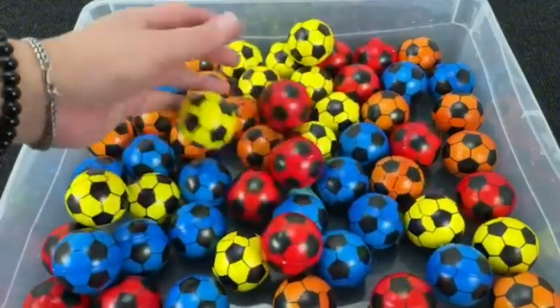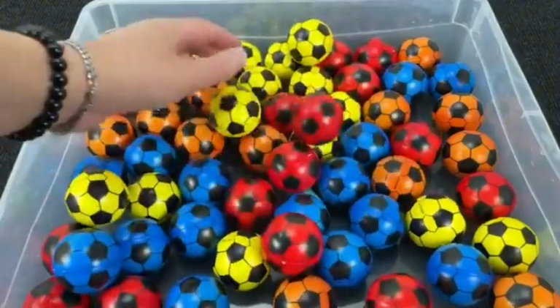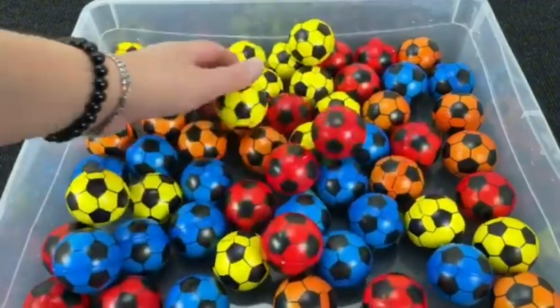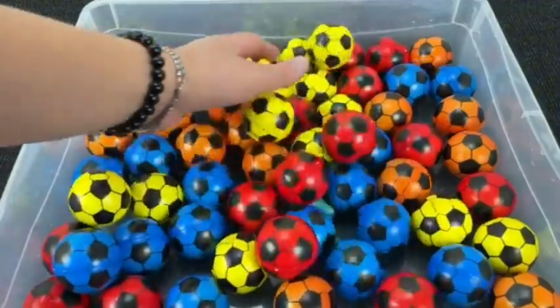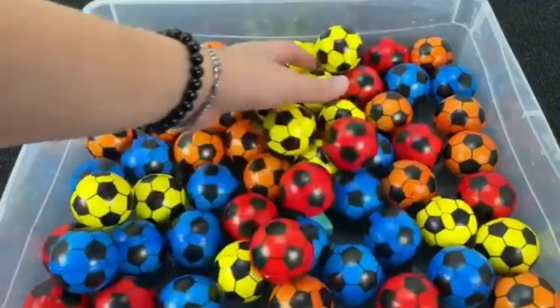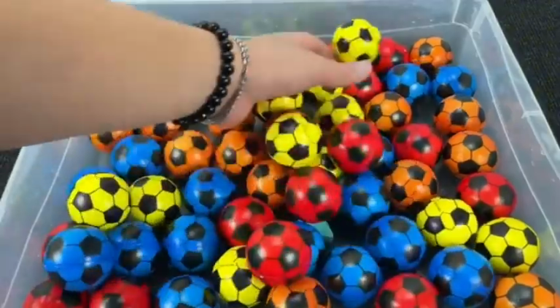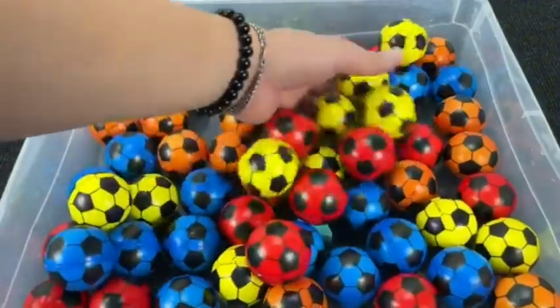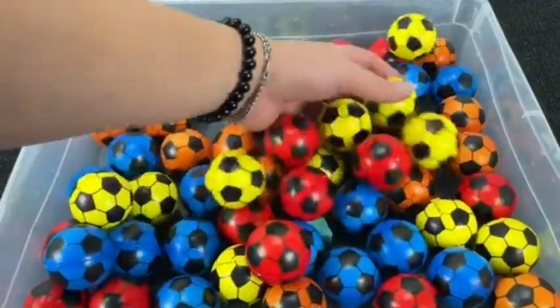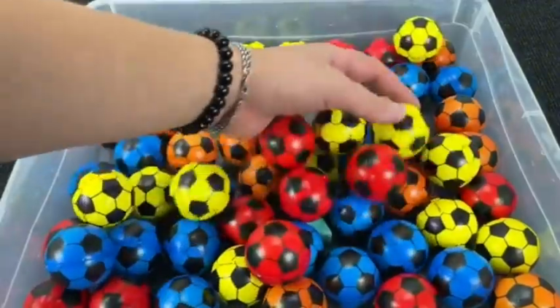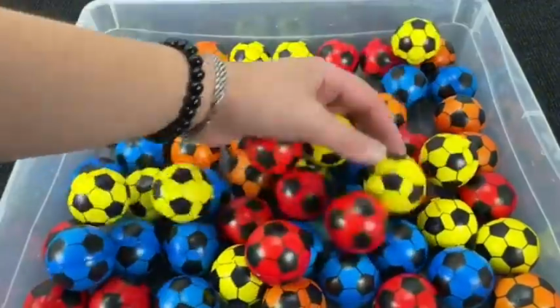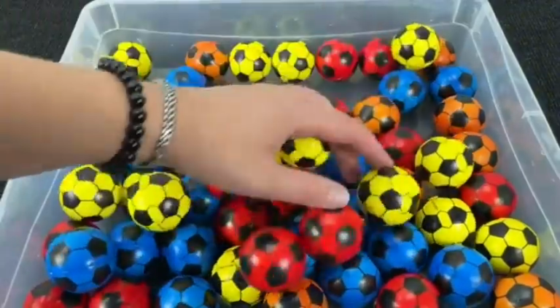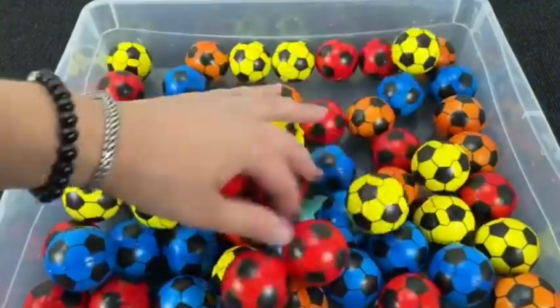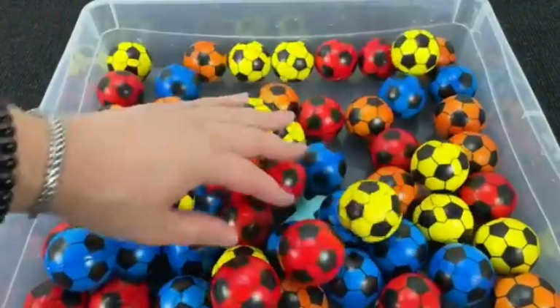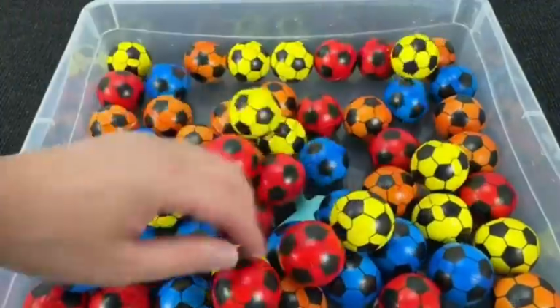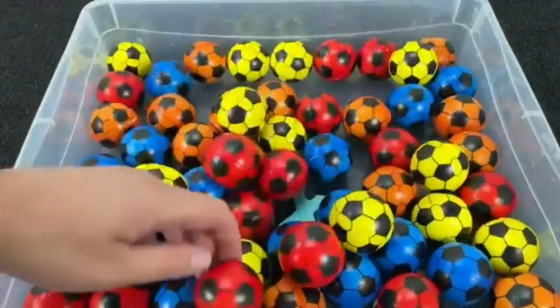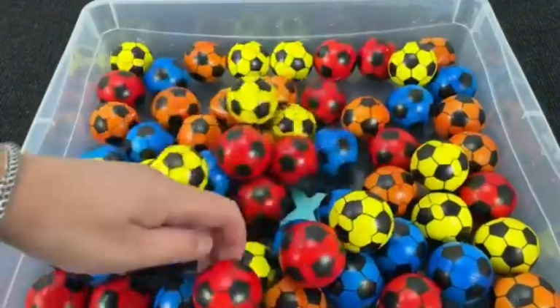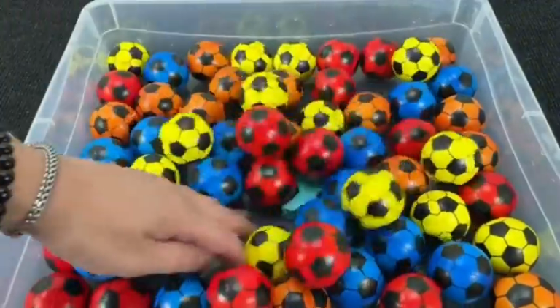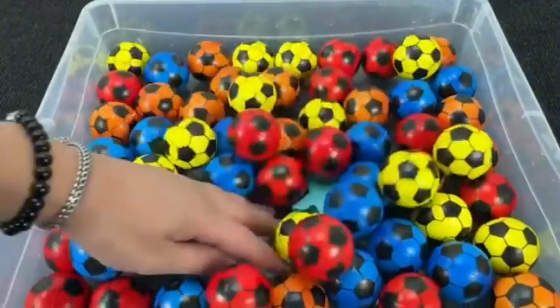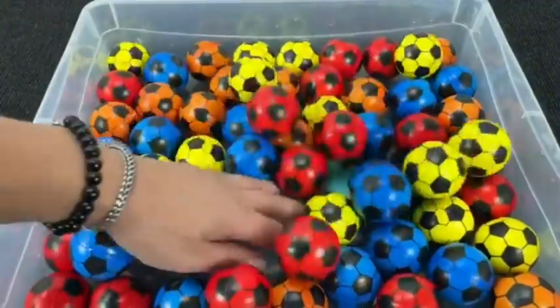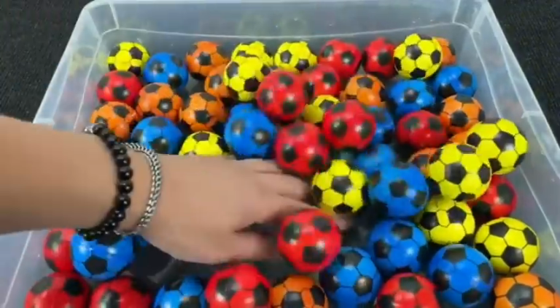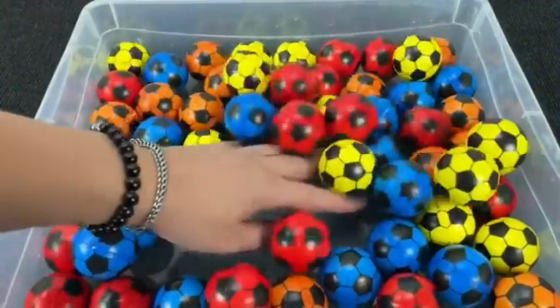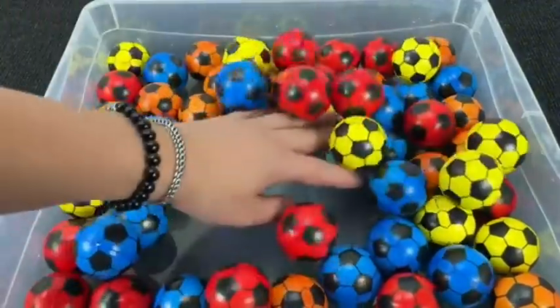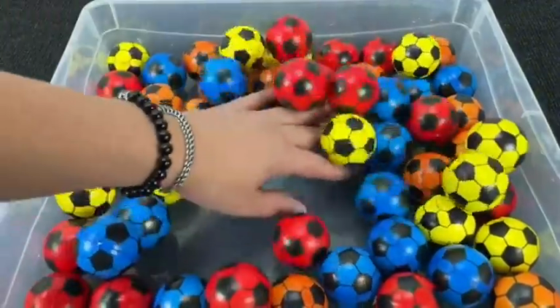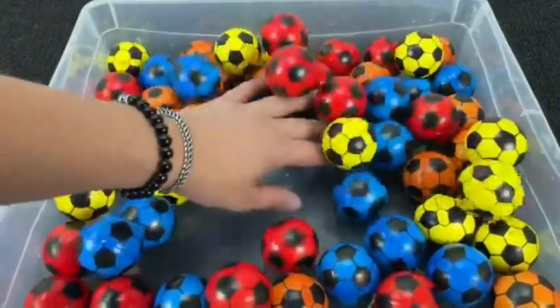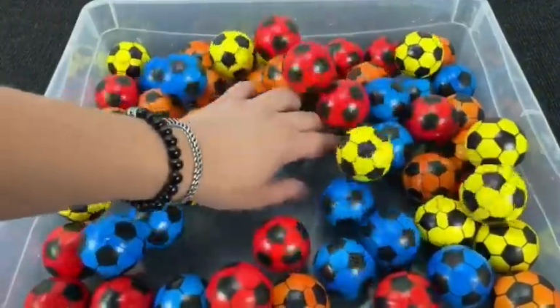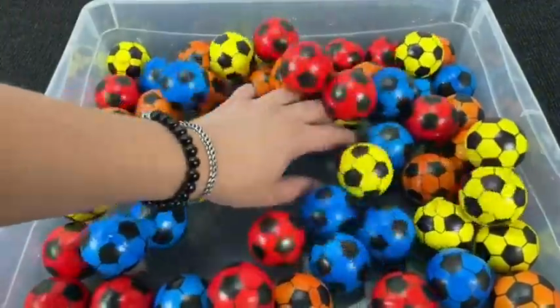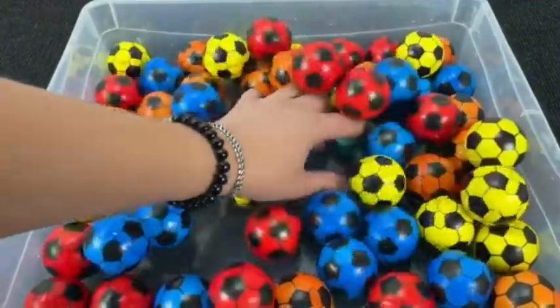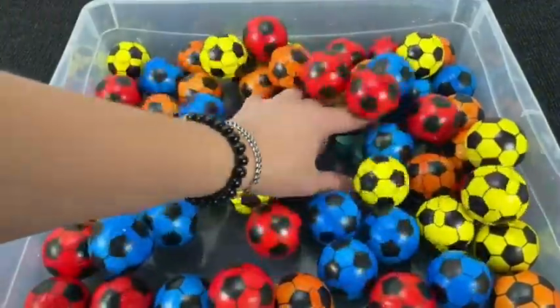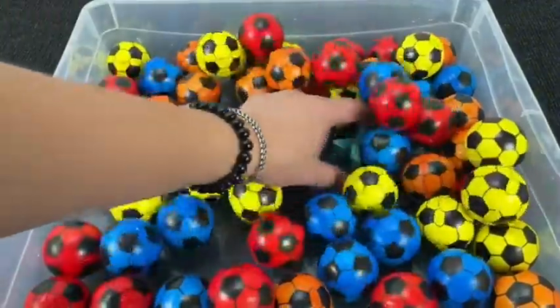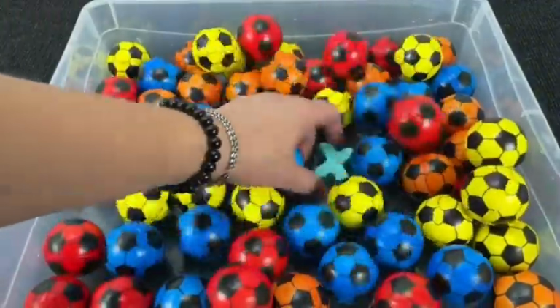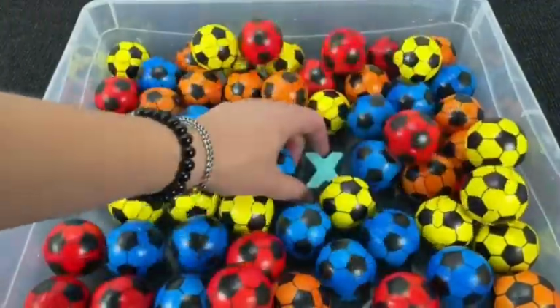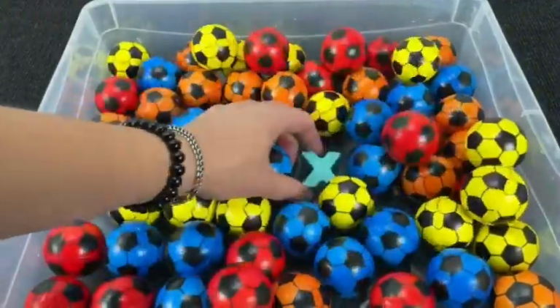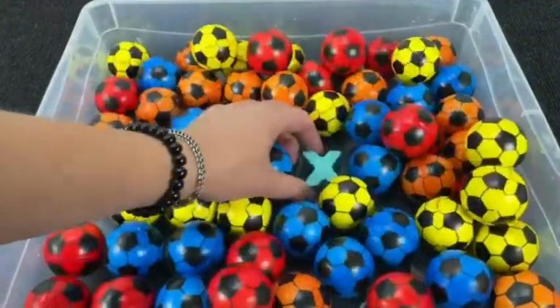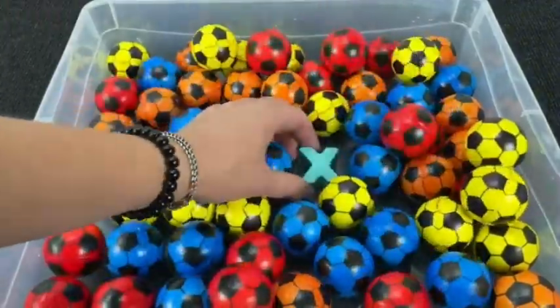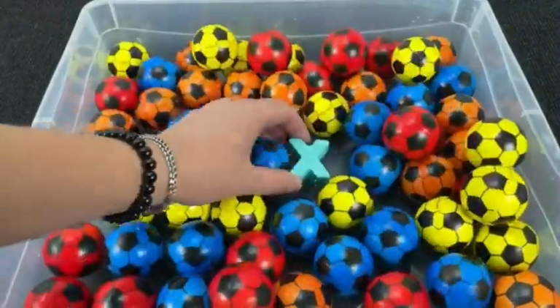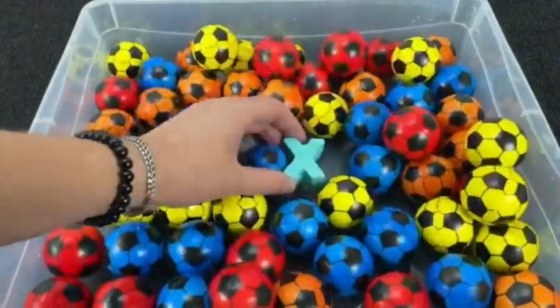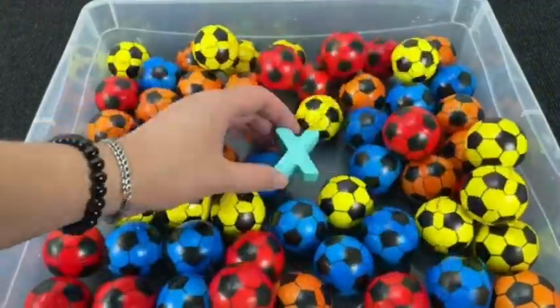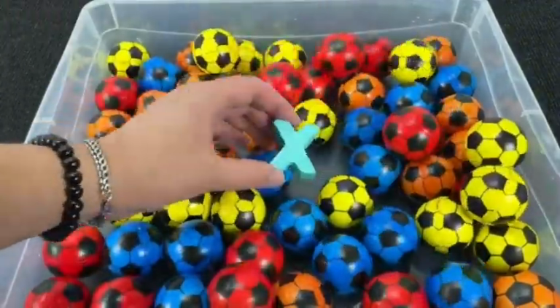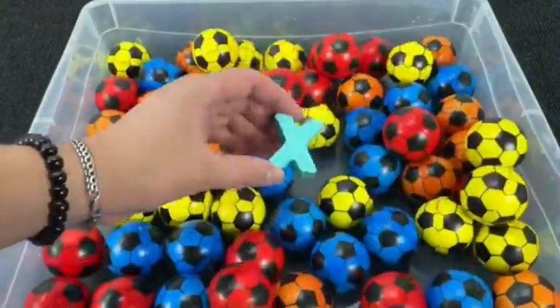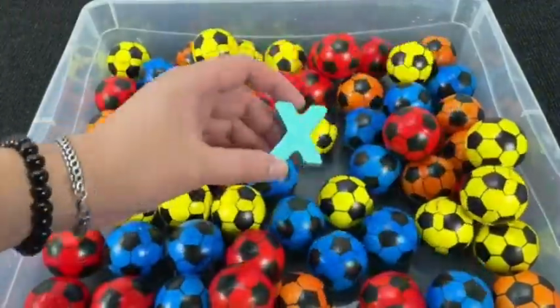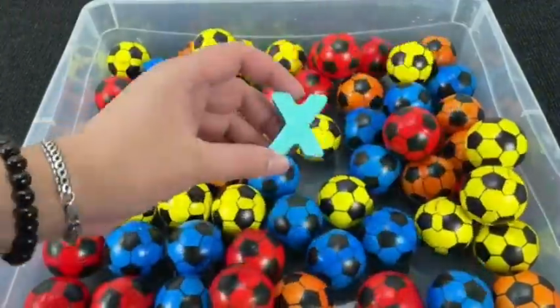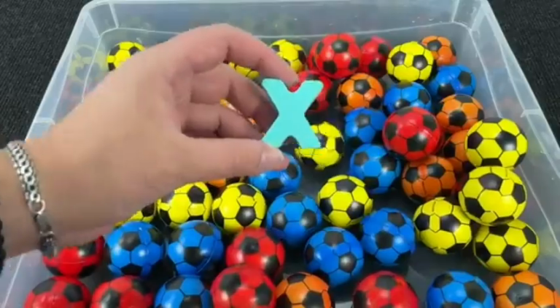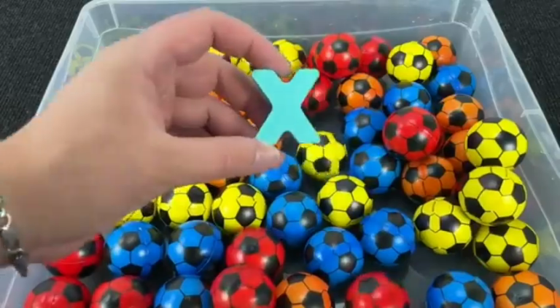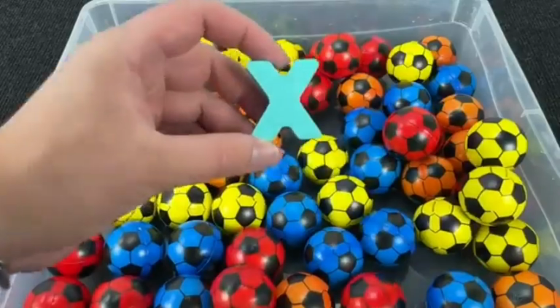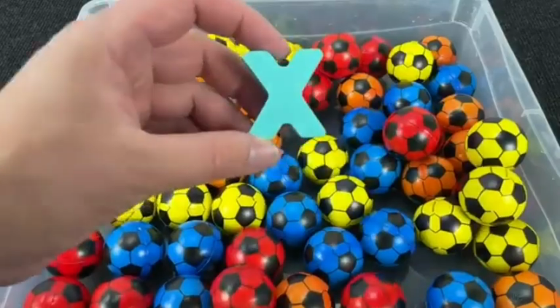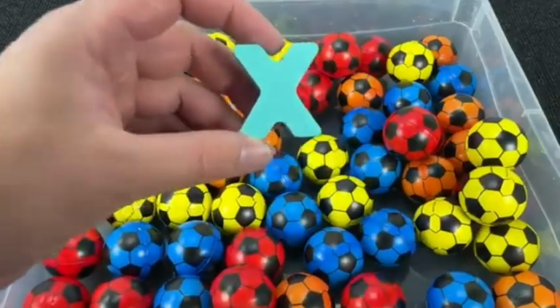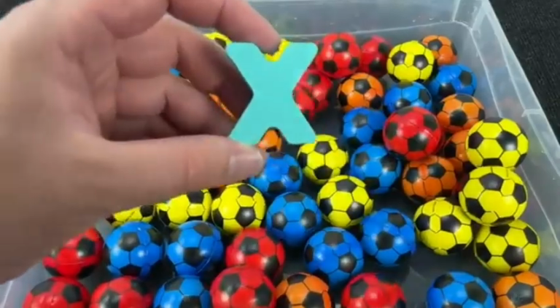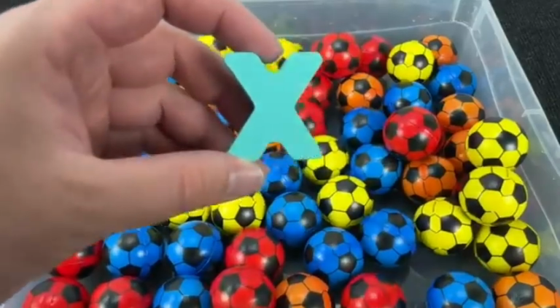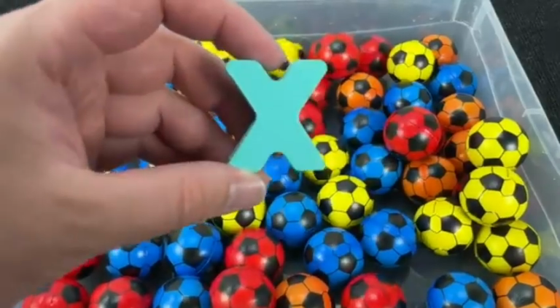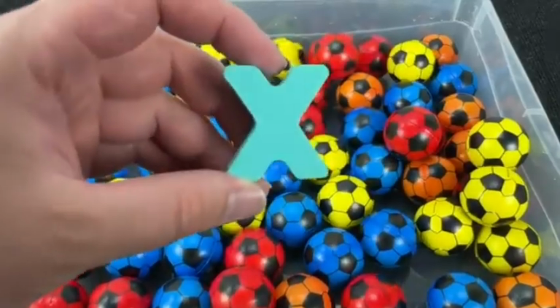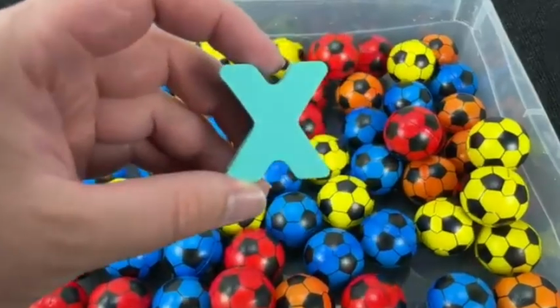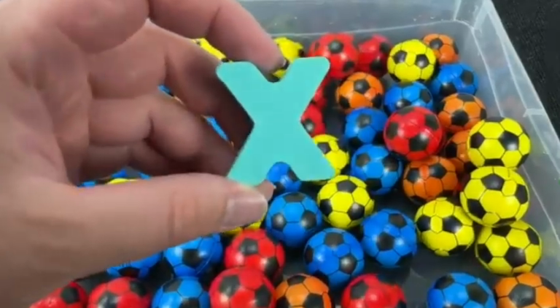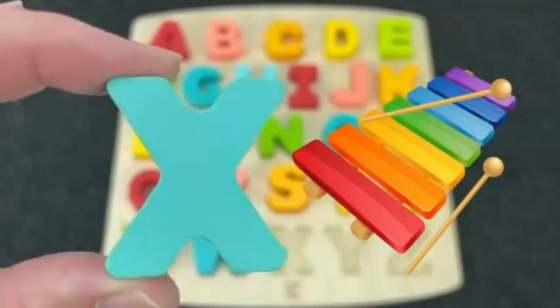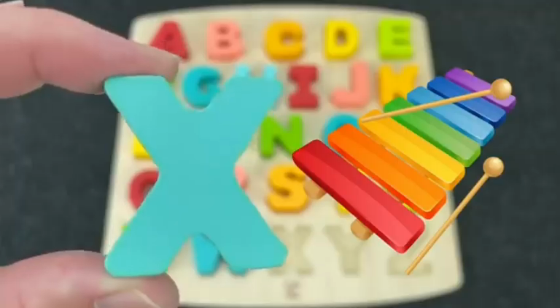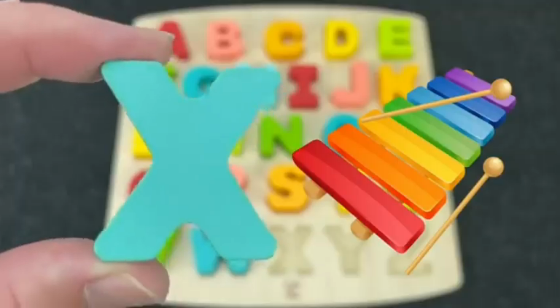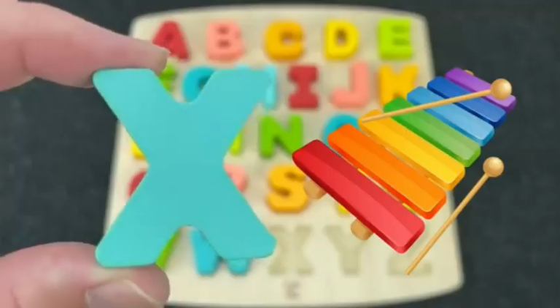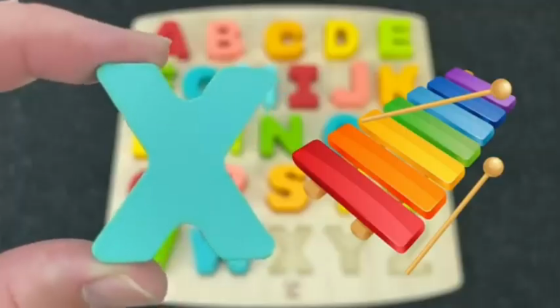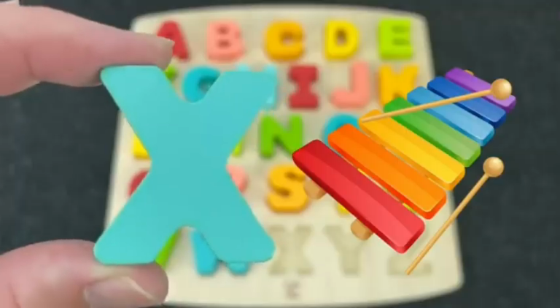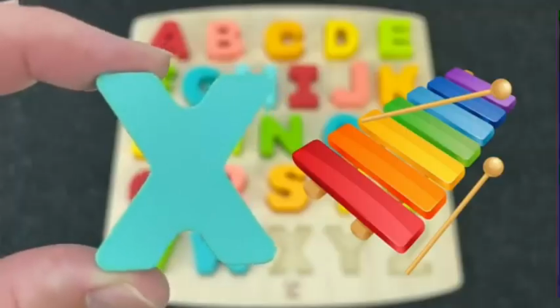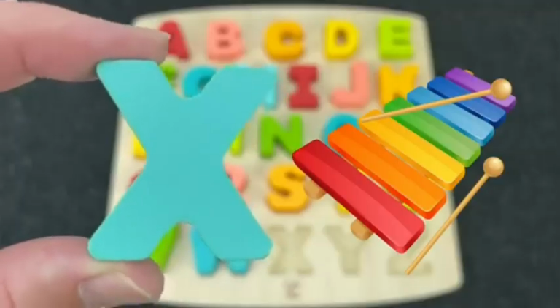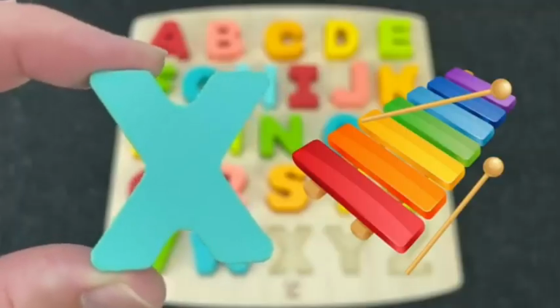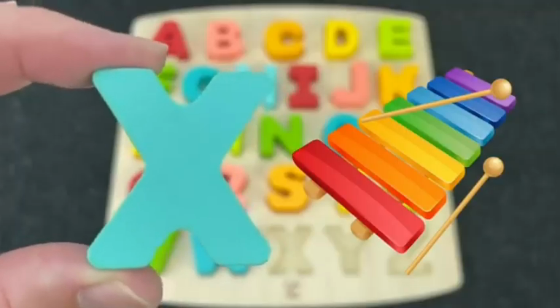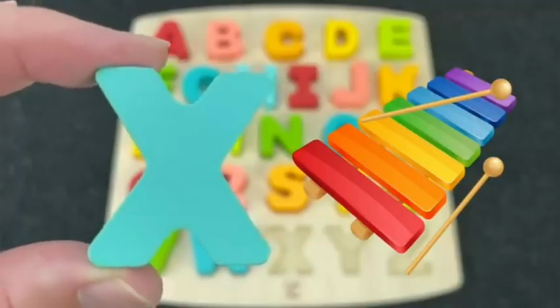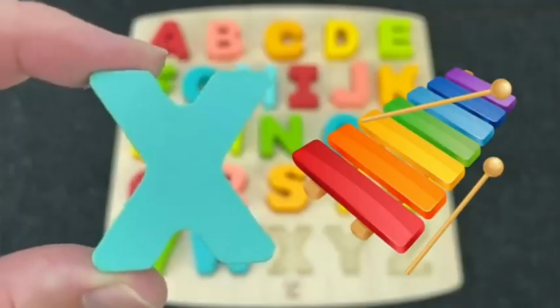How many colored soccer balls? And here we find the letter X. X is for Xylophone.